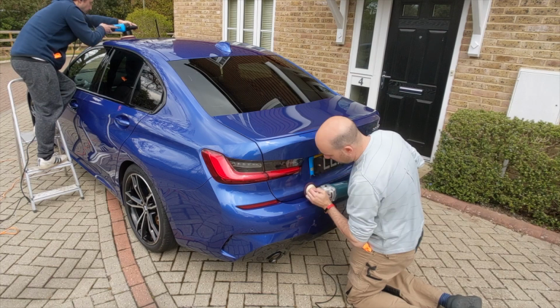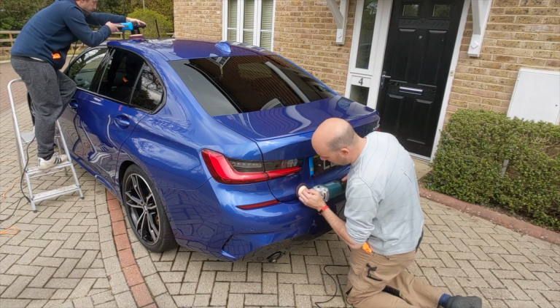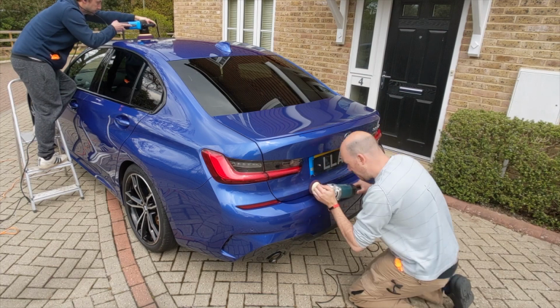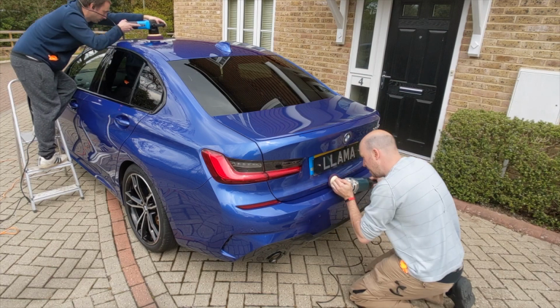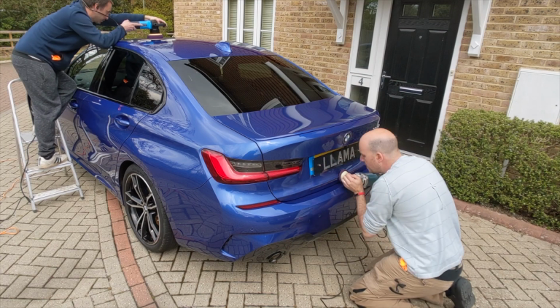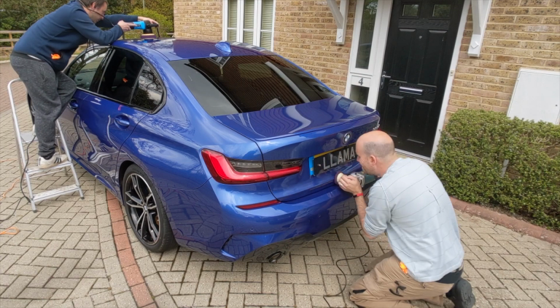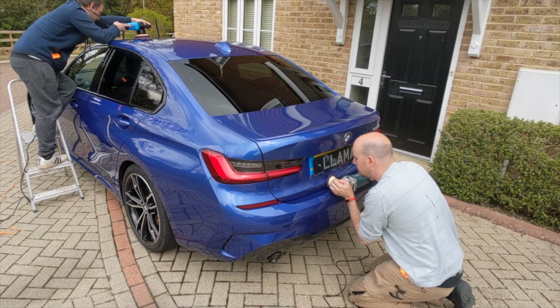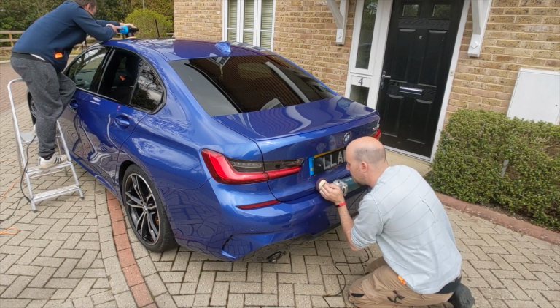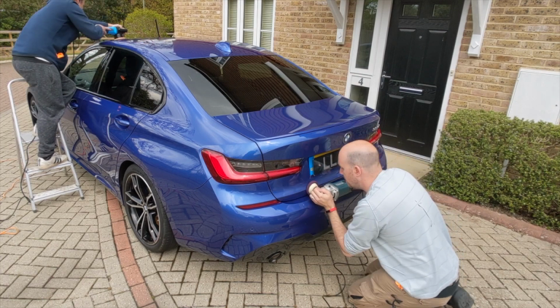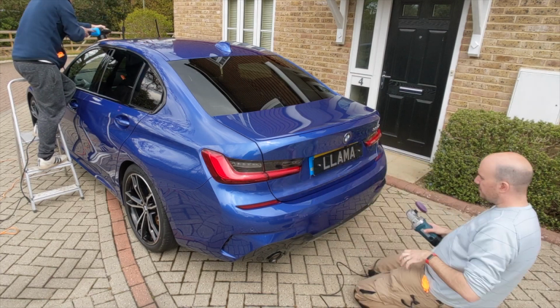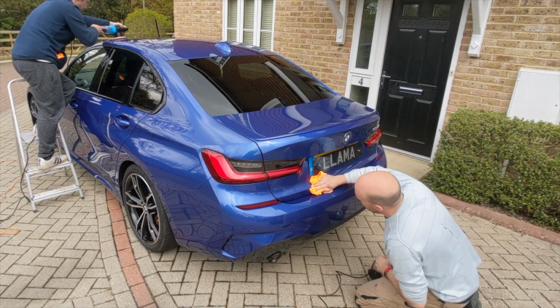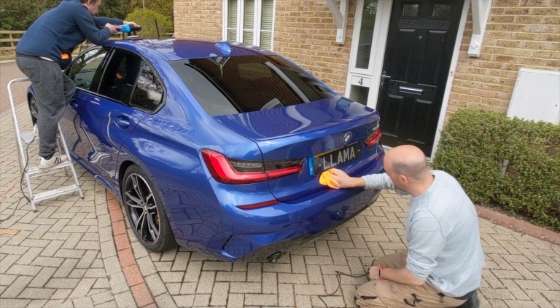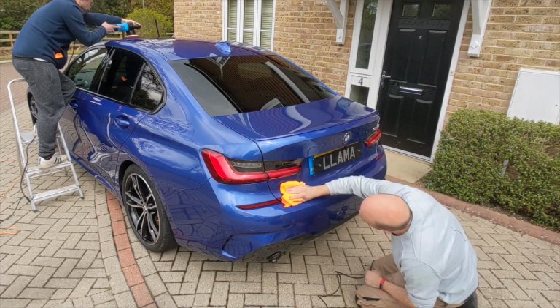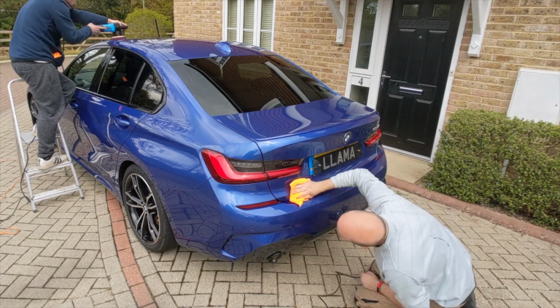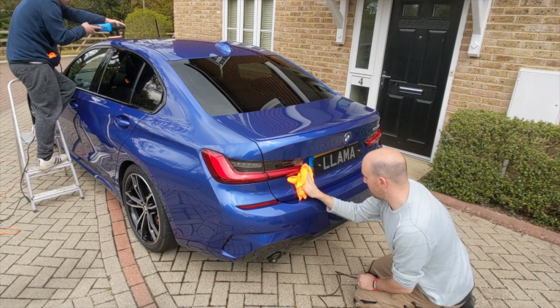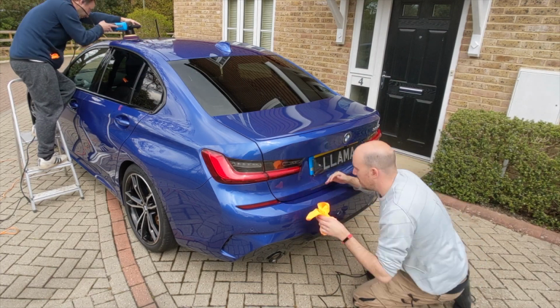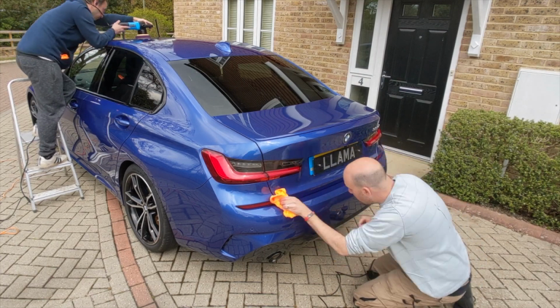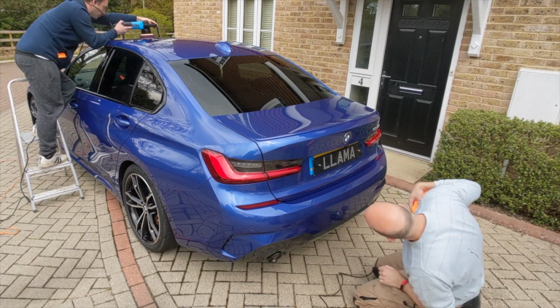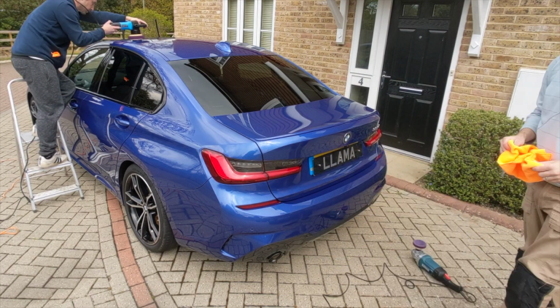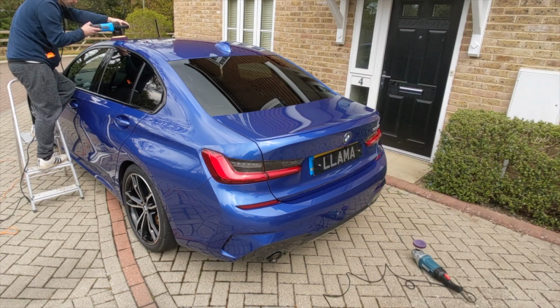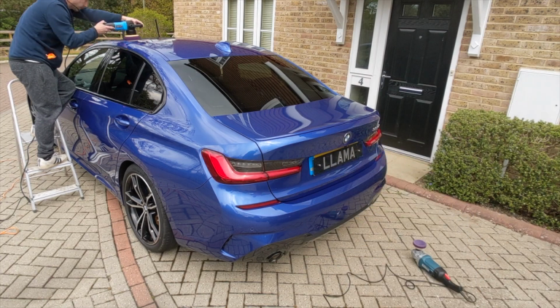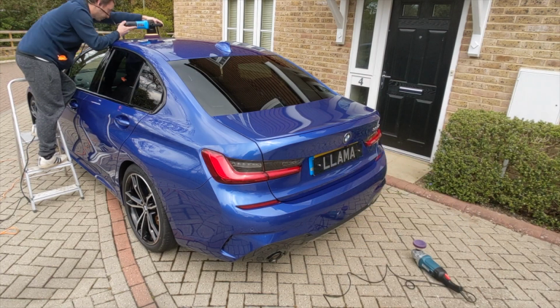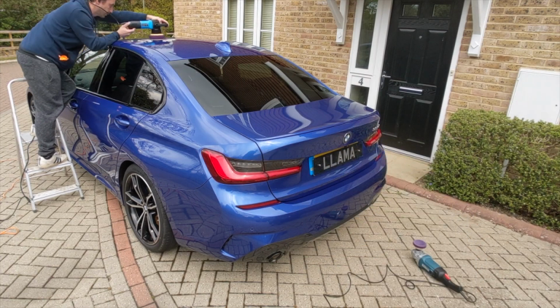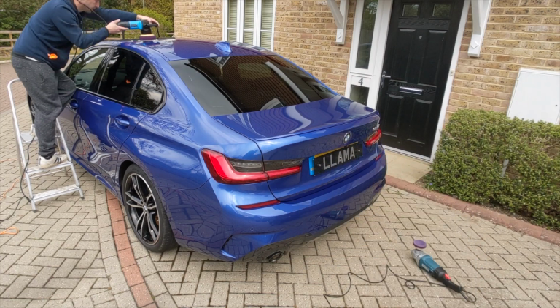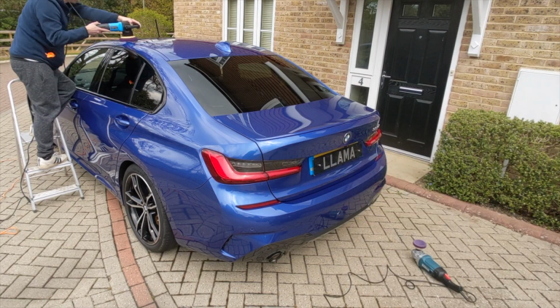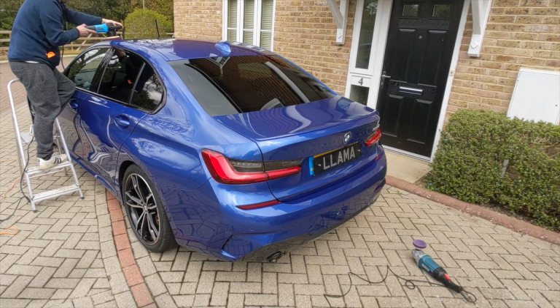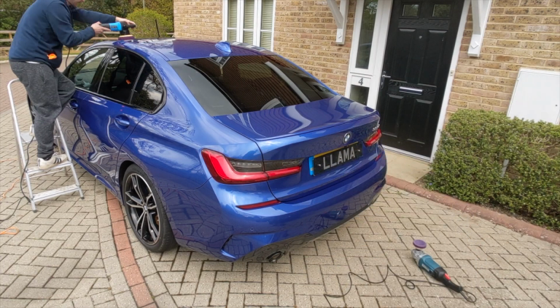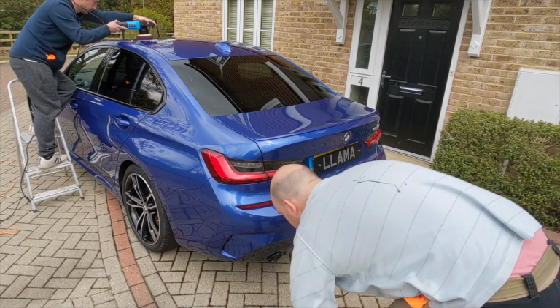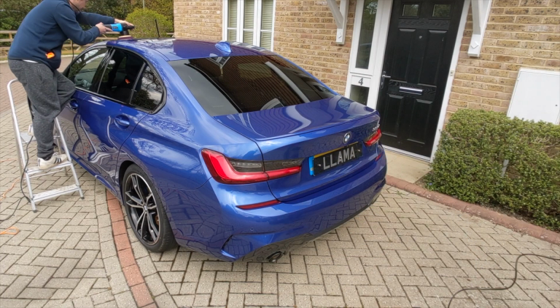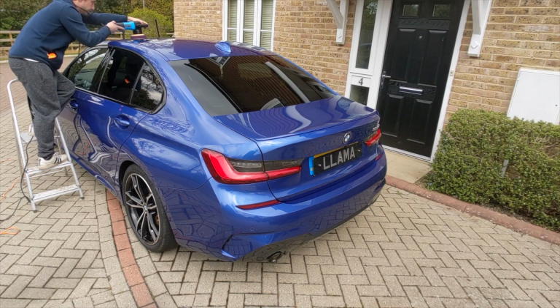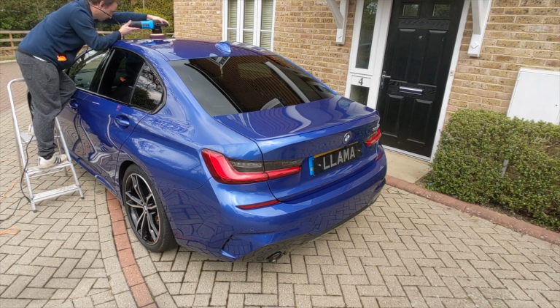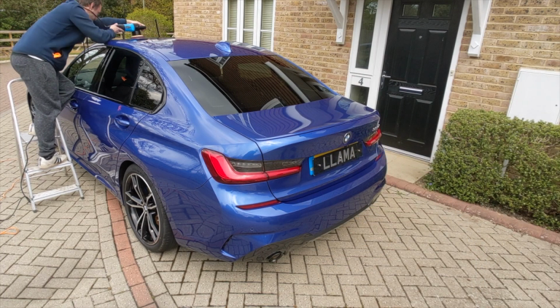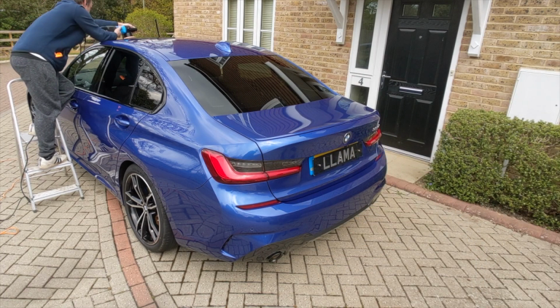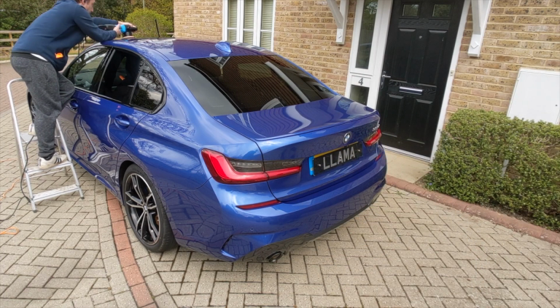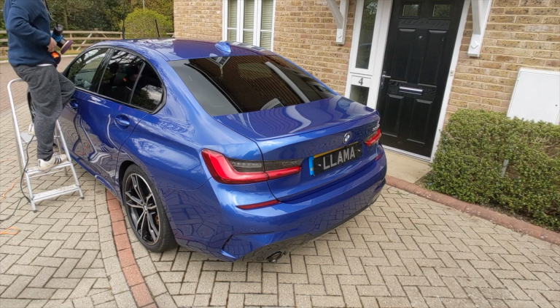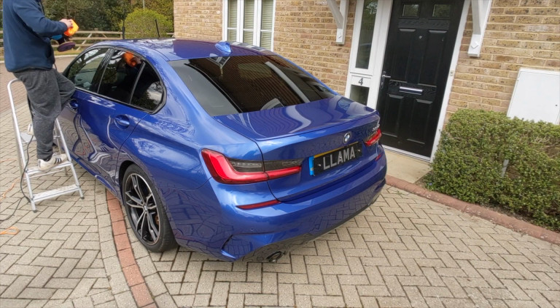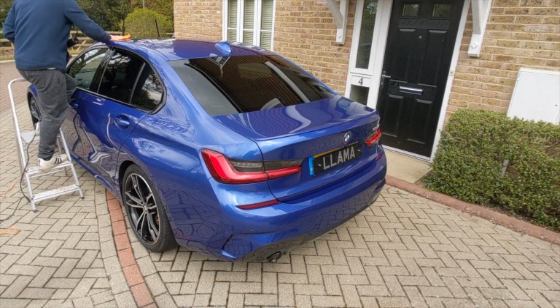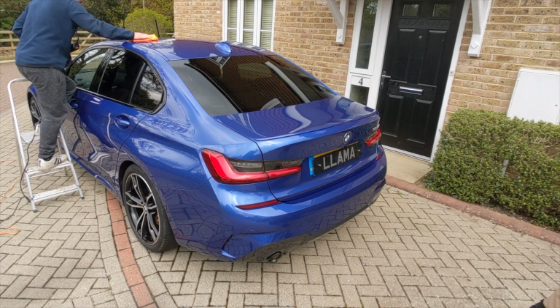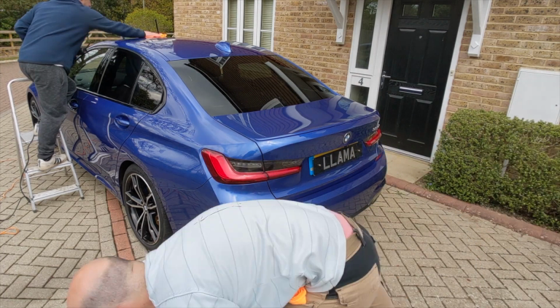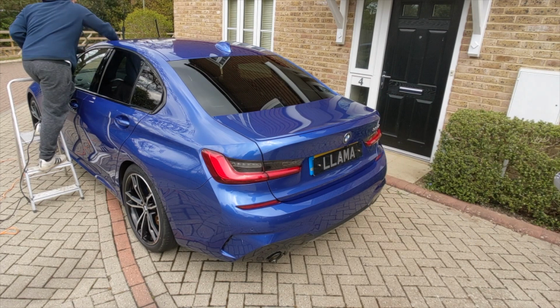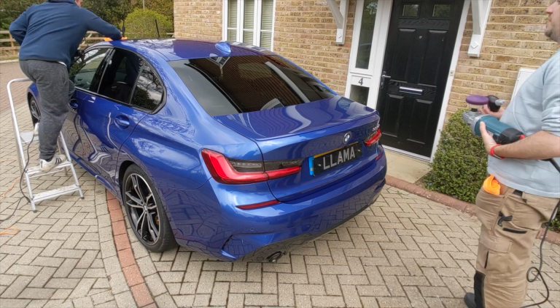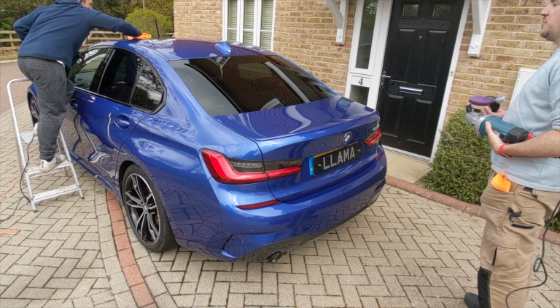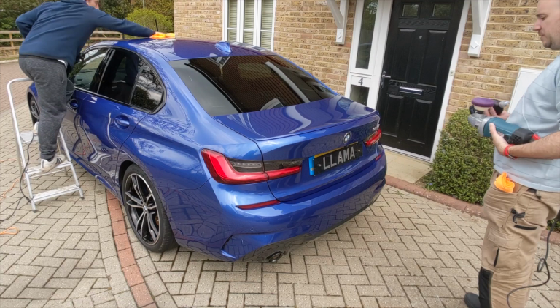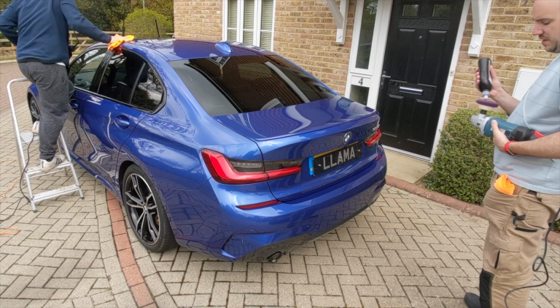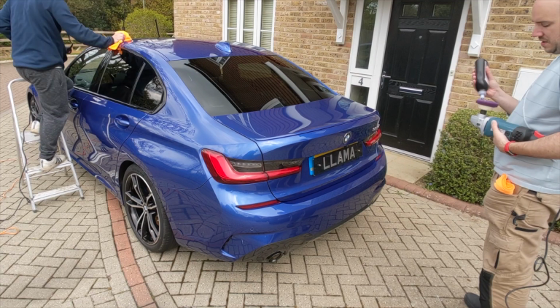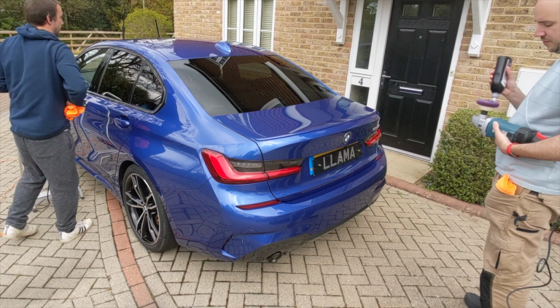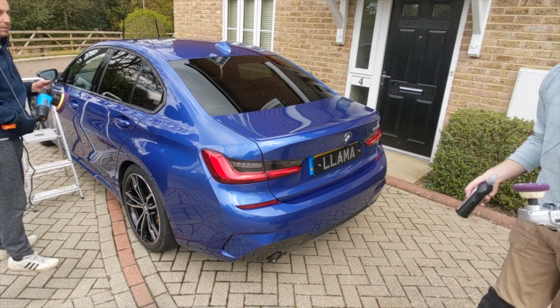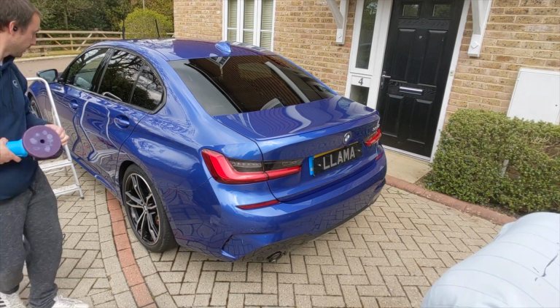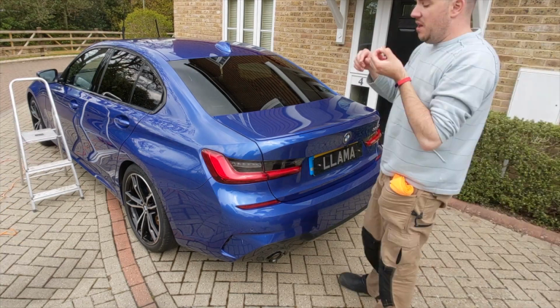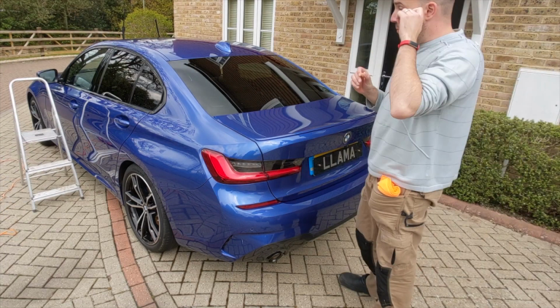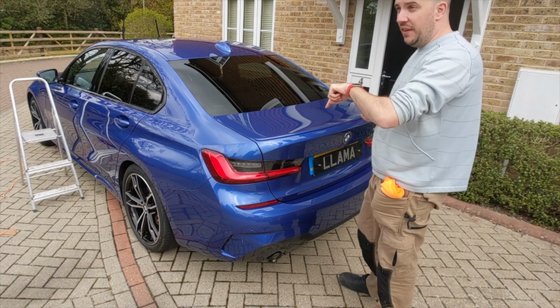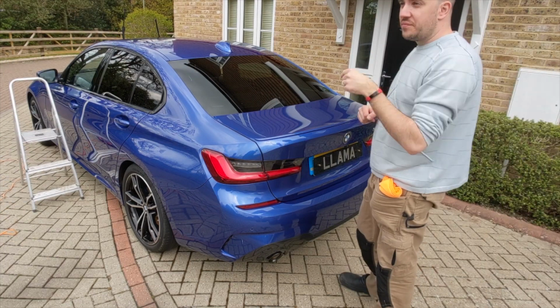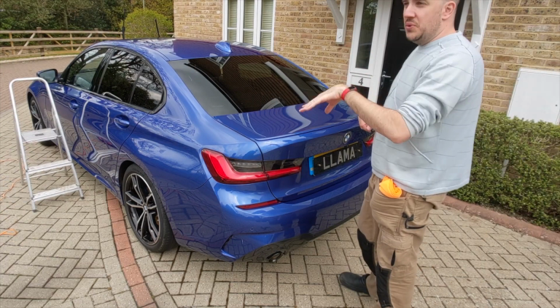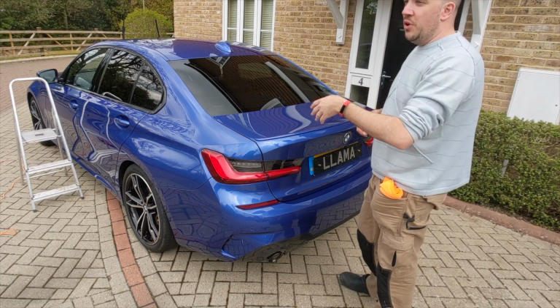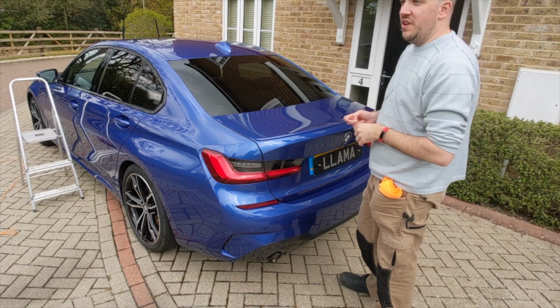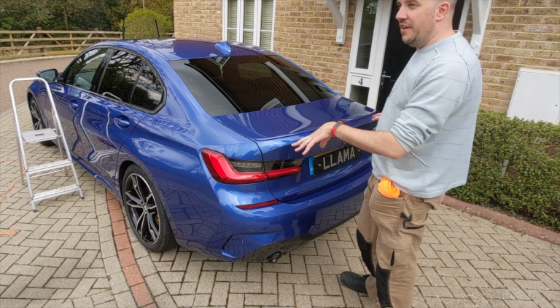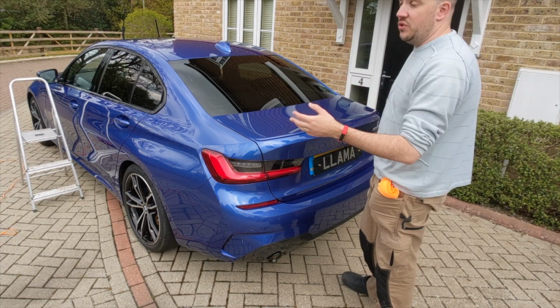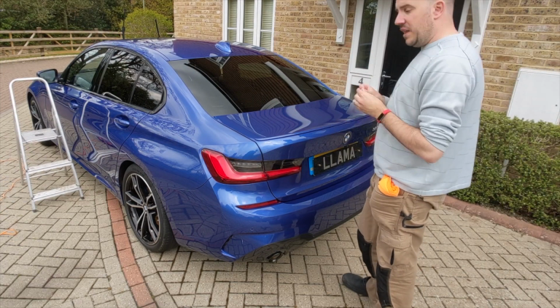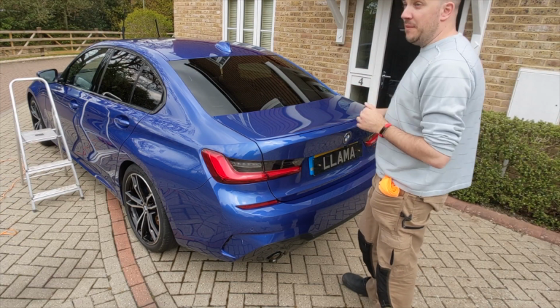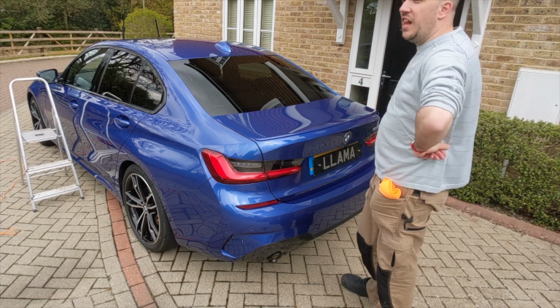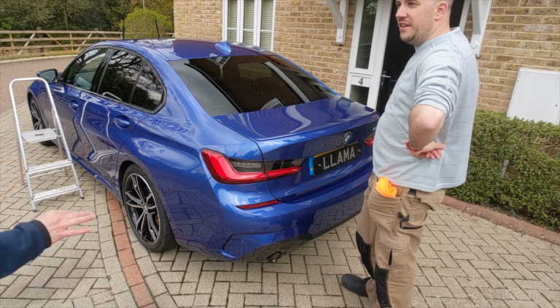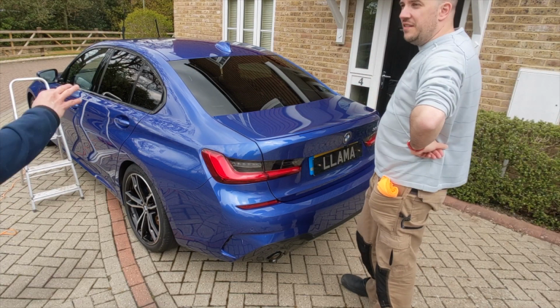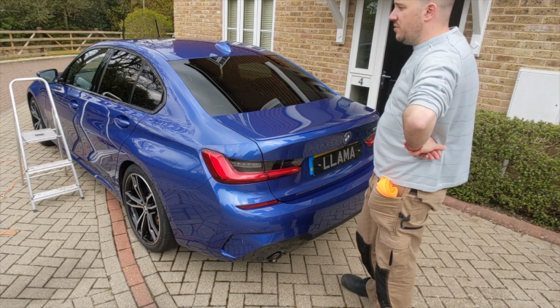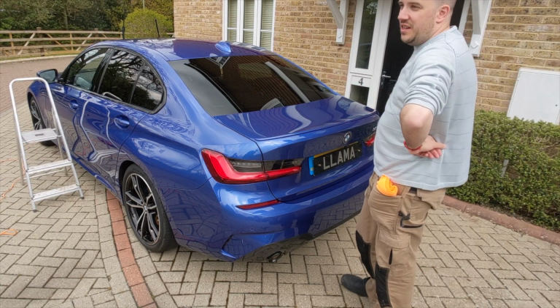This angle gives probably the truest representation of what this colour looks like. I think it's mega, absolutely wonderful — he's made a really good choice with this.